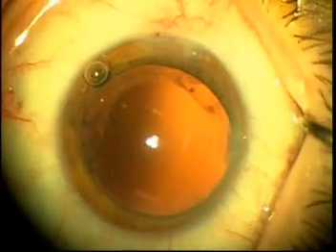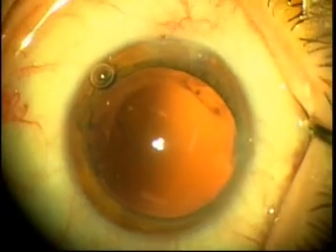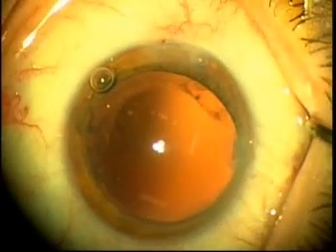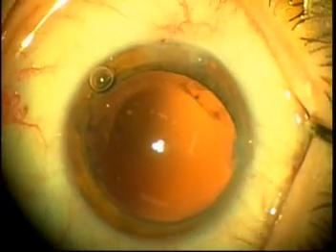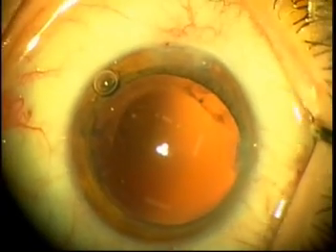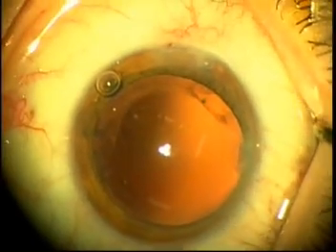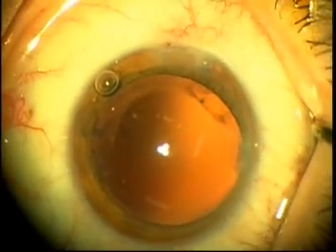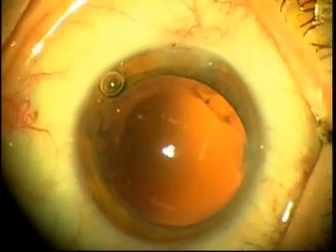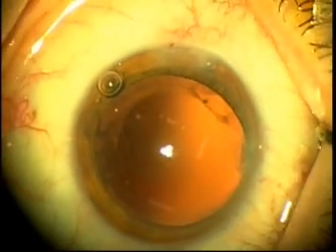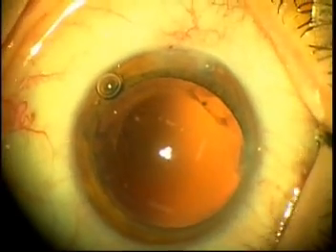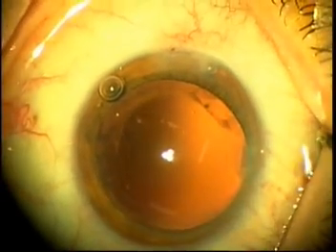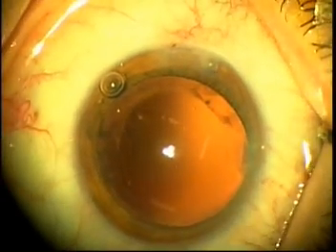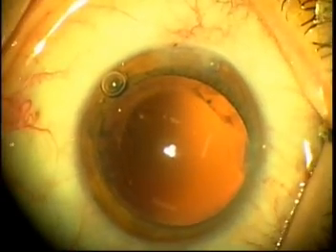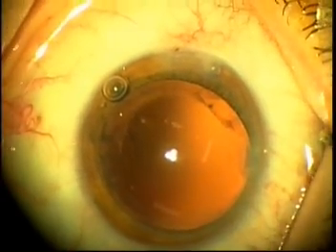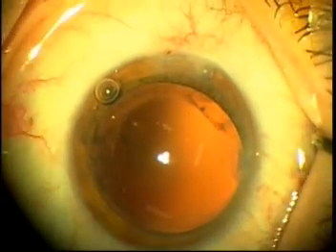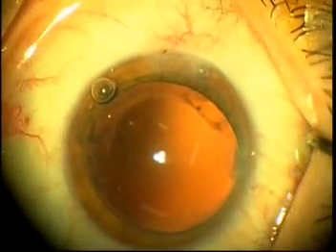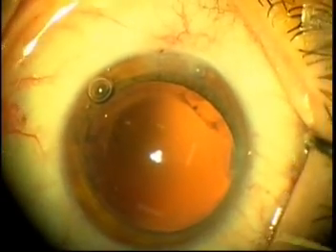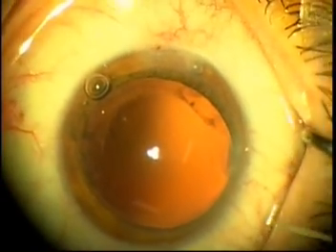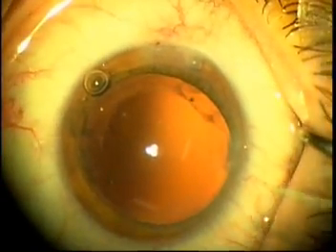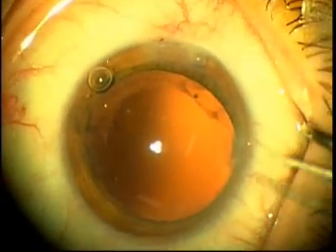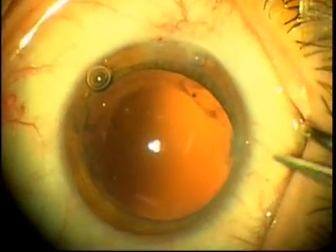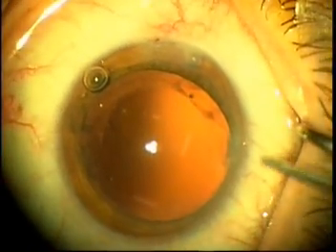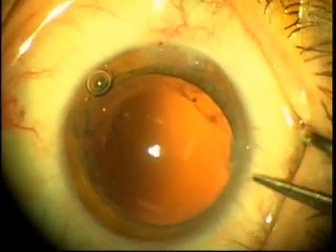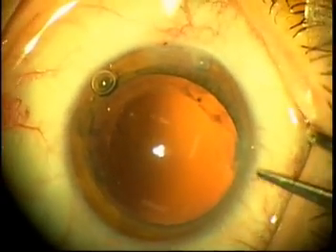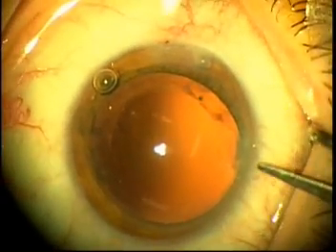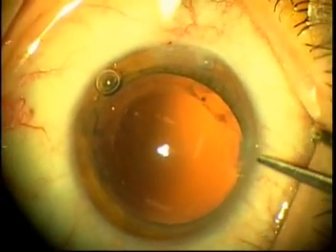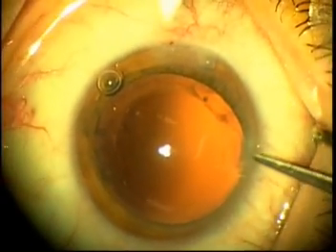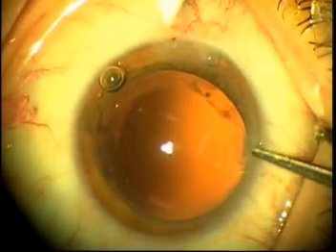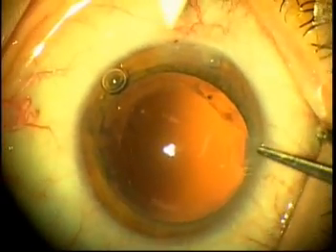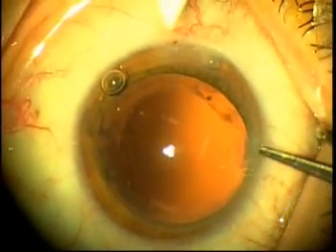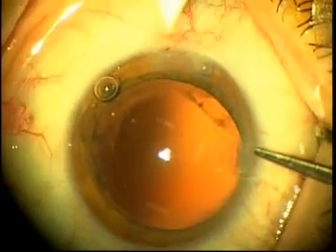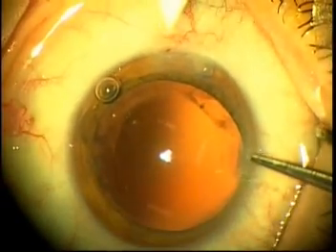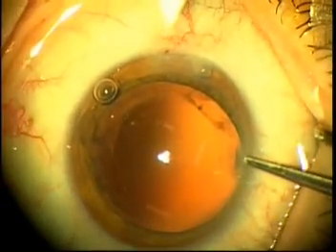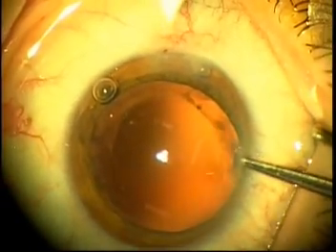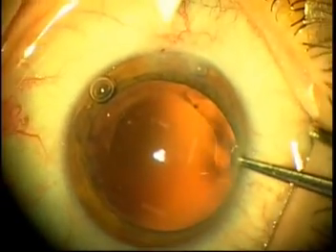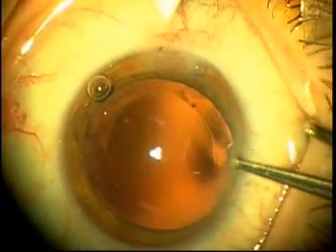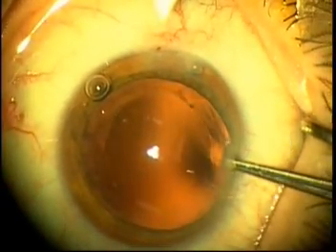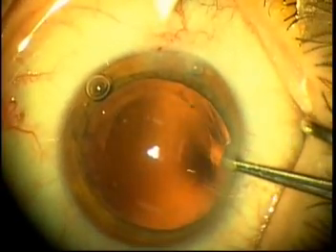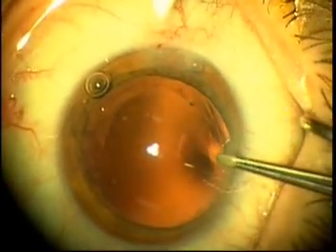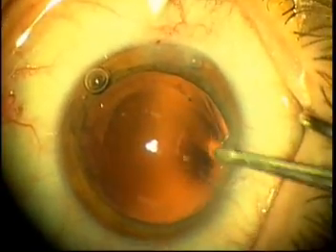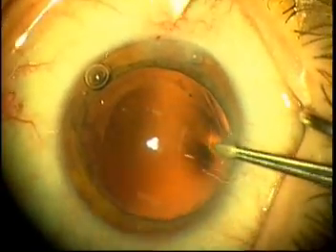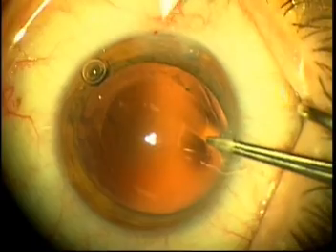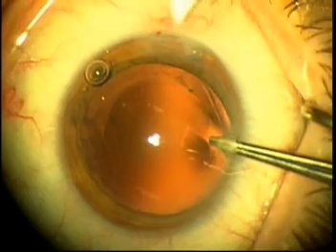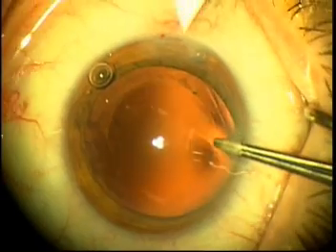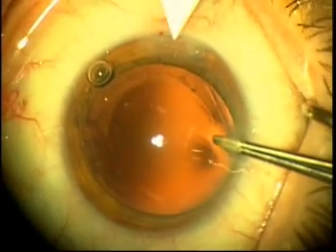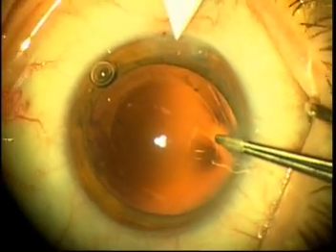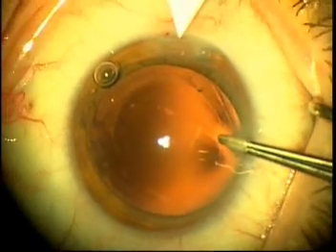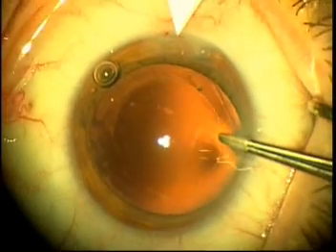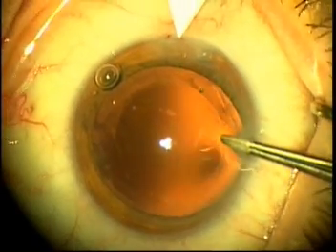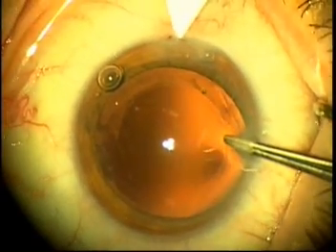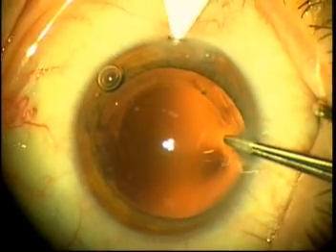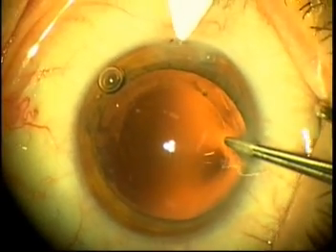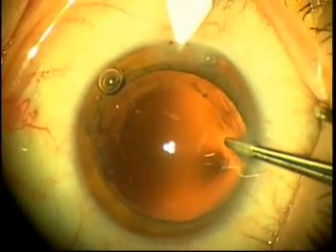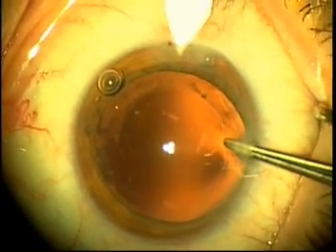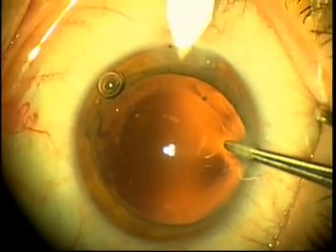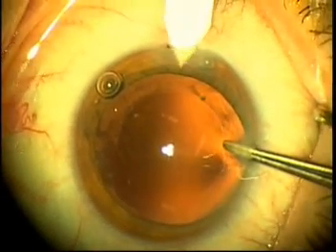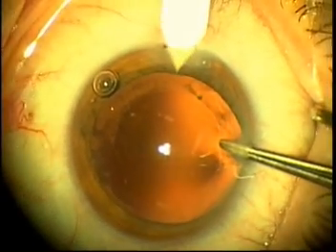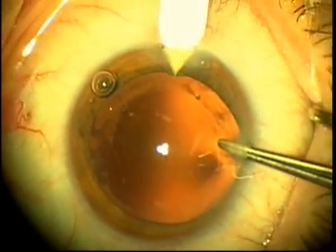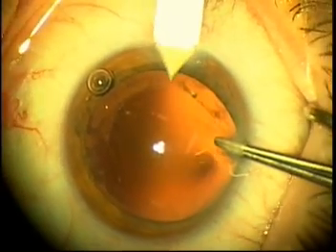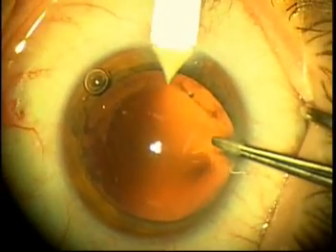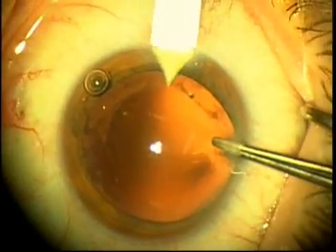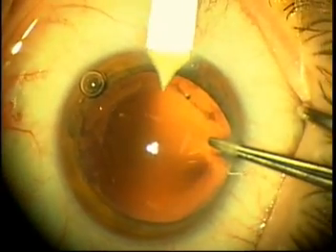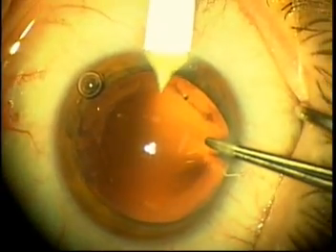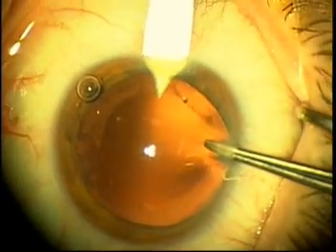Hi, my name is Dr. Peters and I'm going to demonstrate a new technique to inject the Acreos lens through a 2.8 mm incision into the capsular bag.